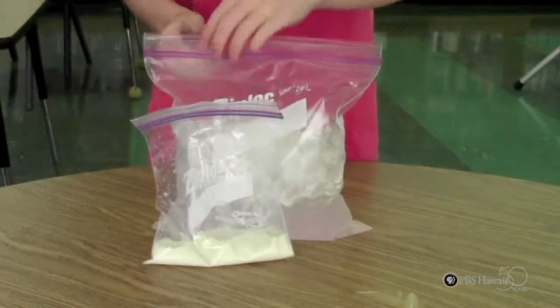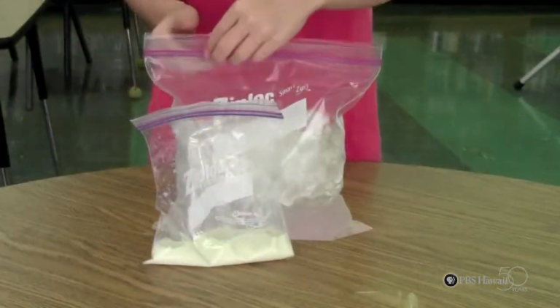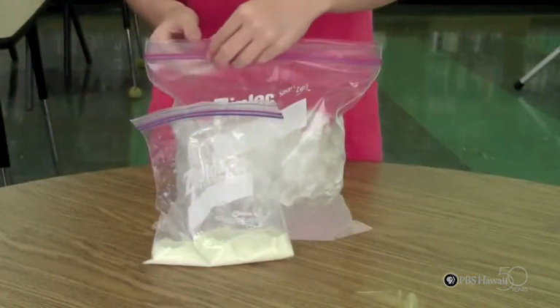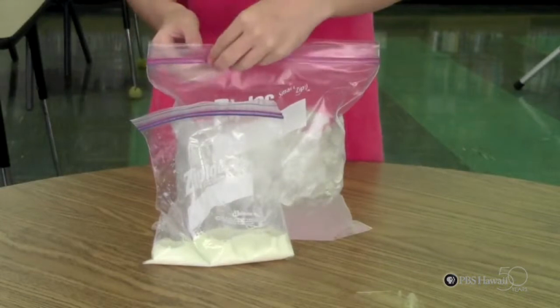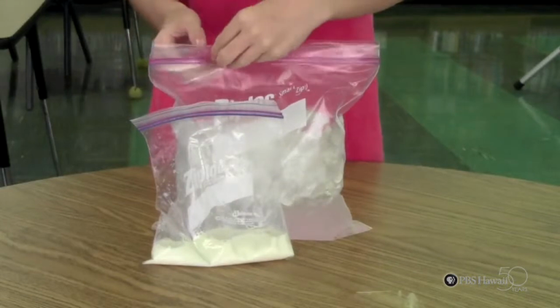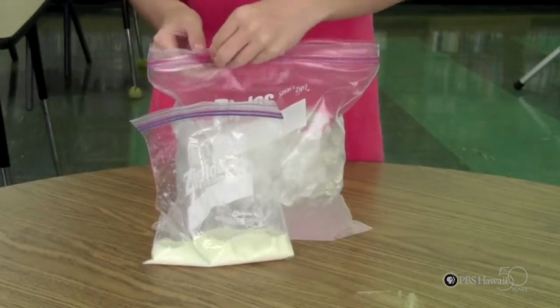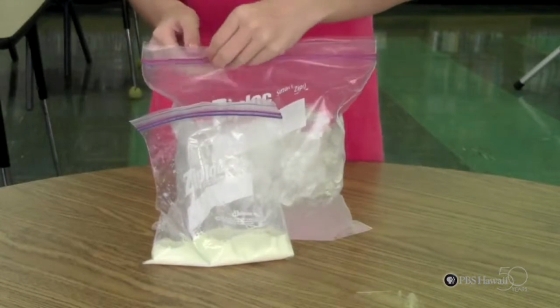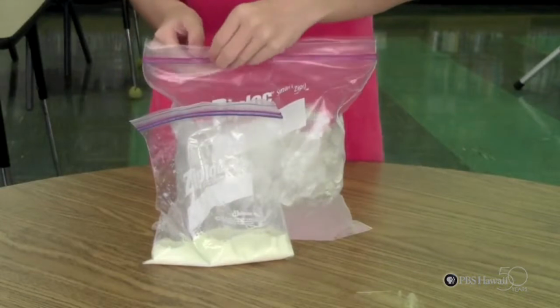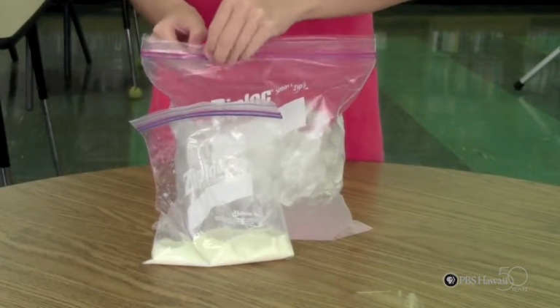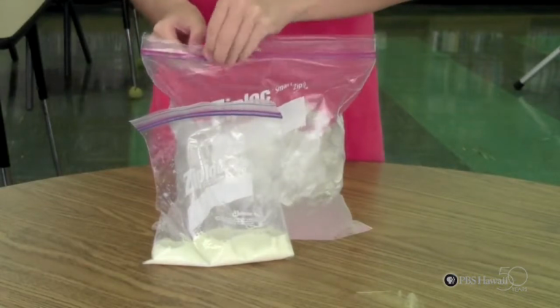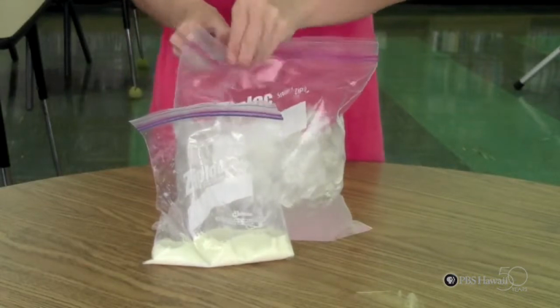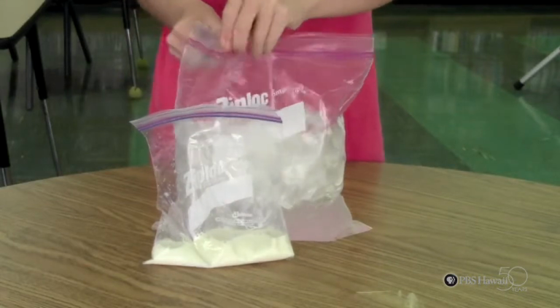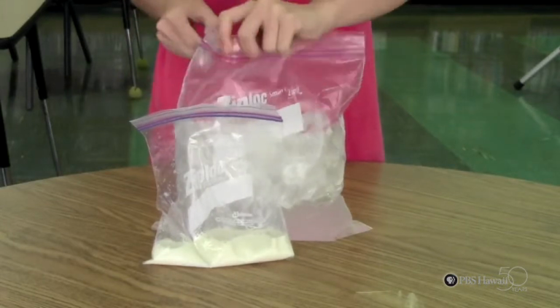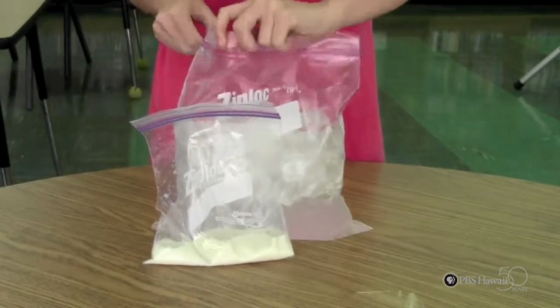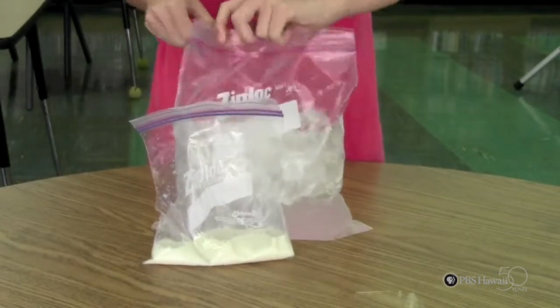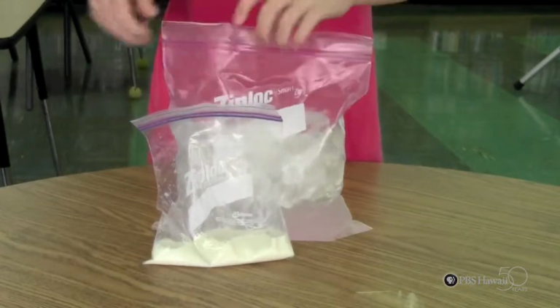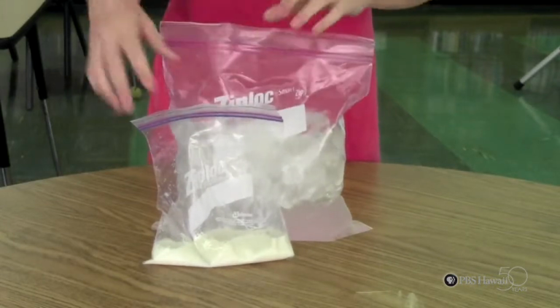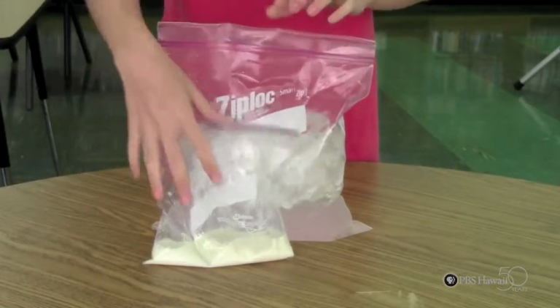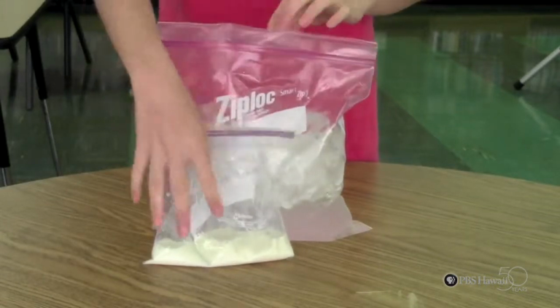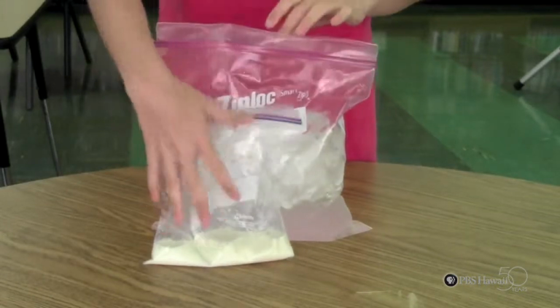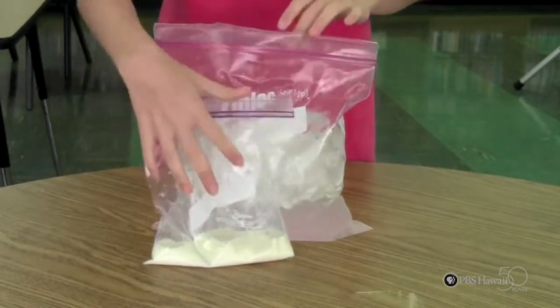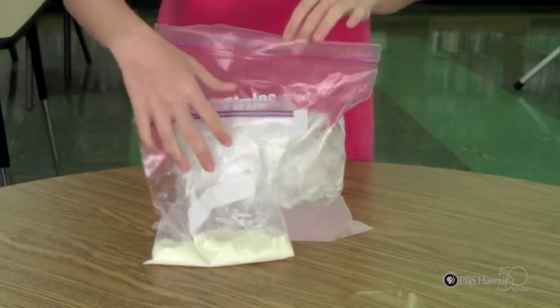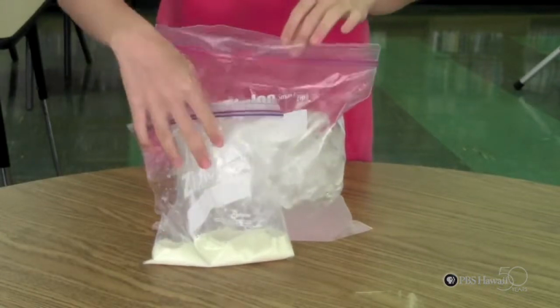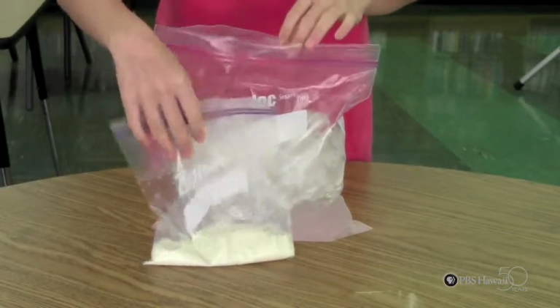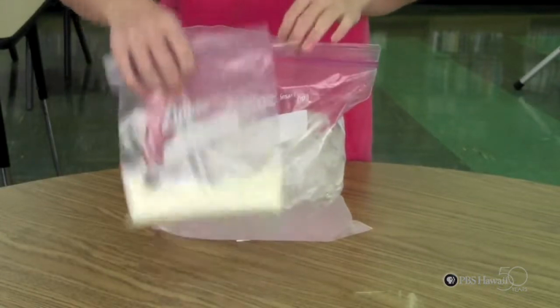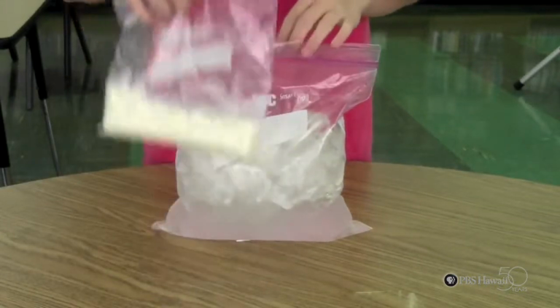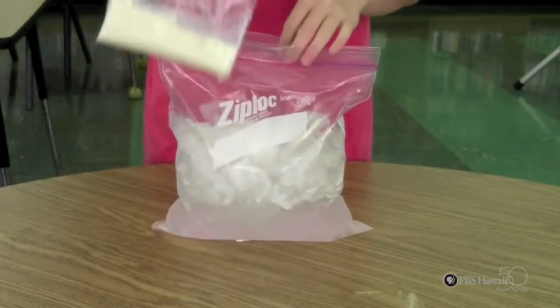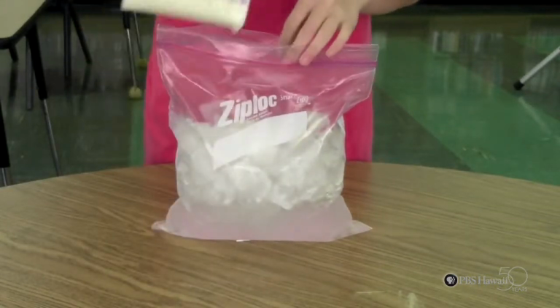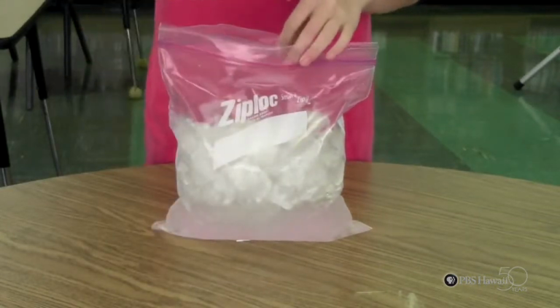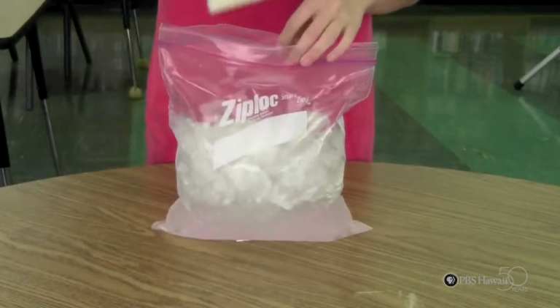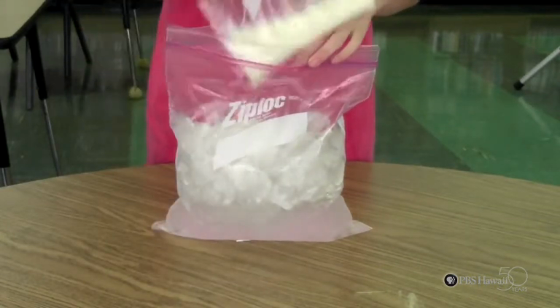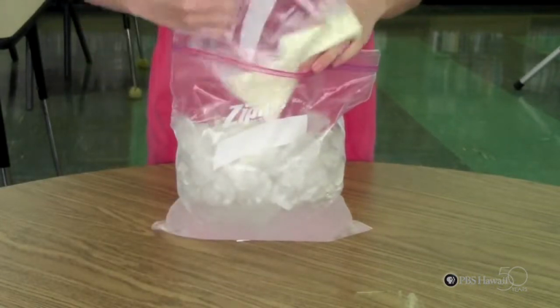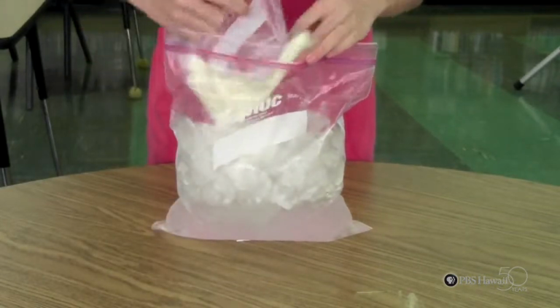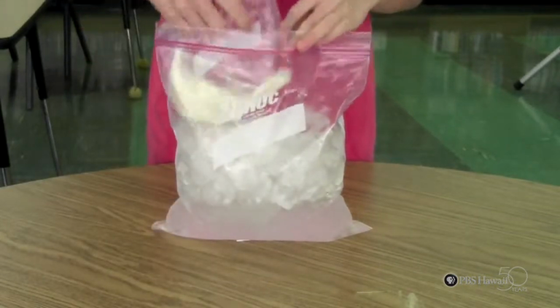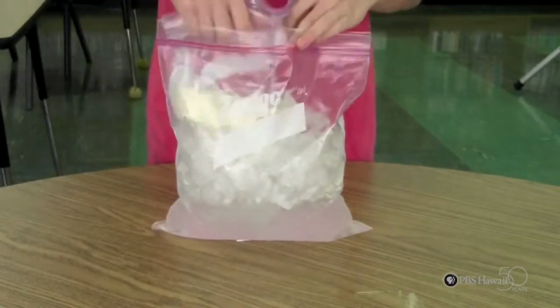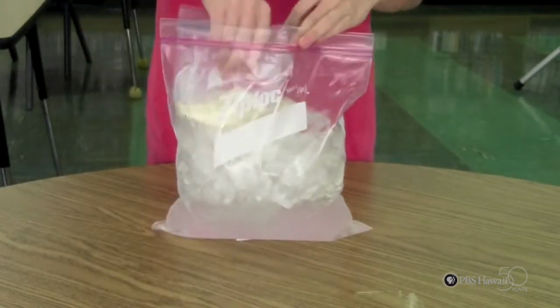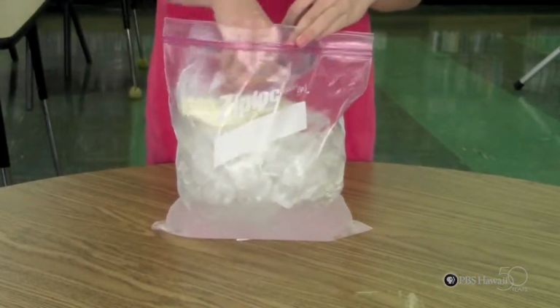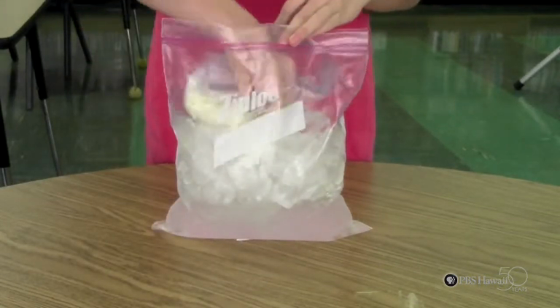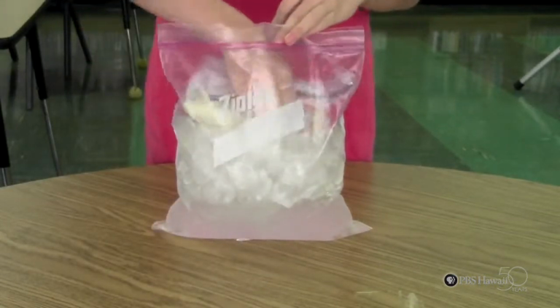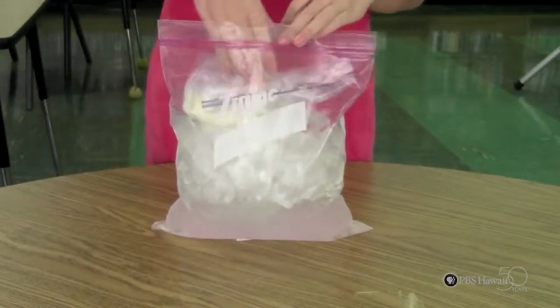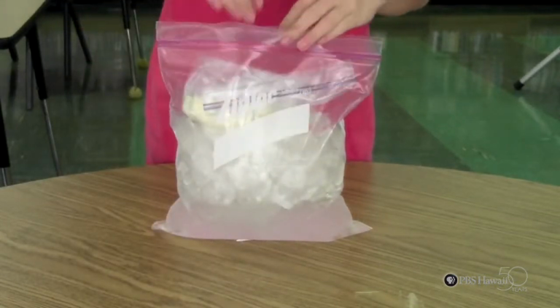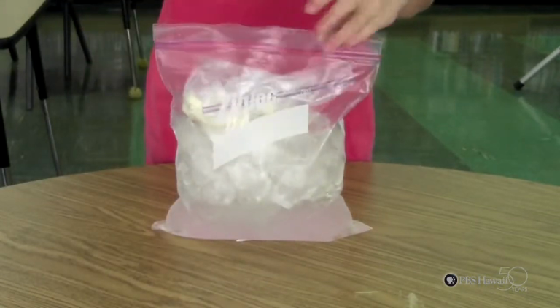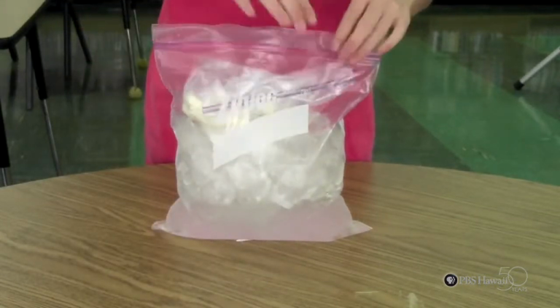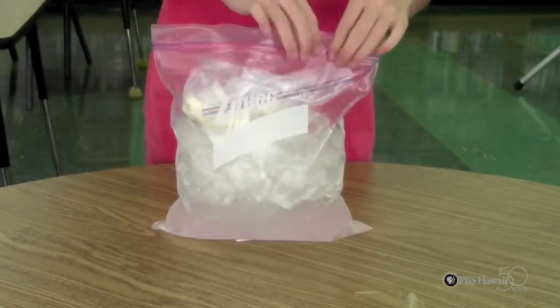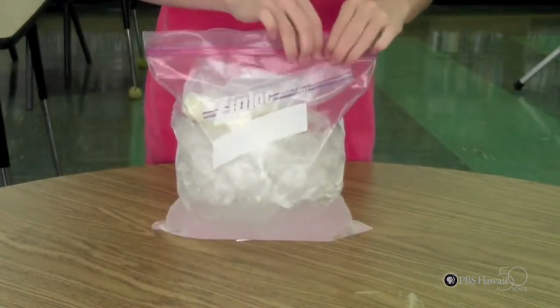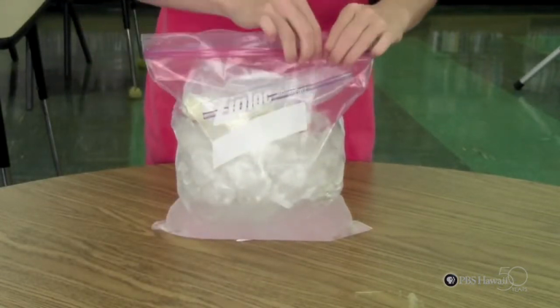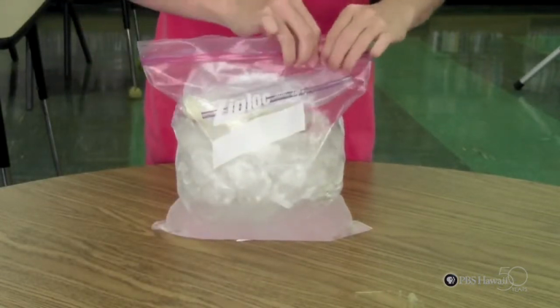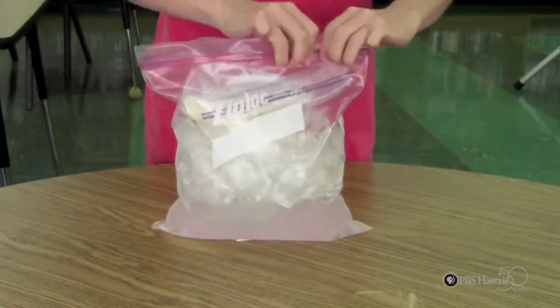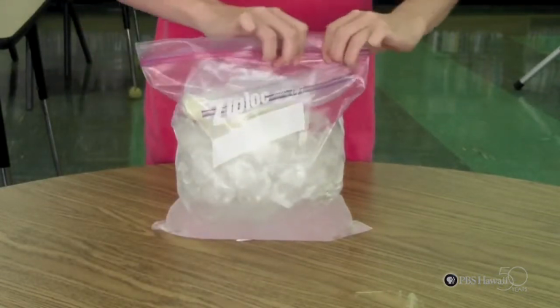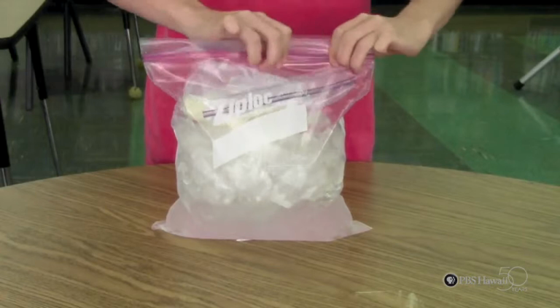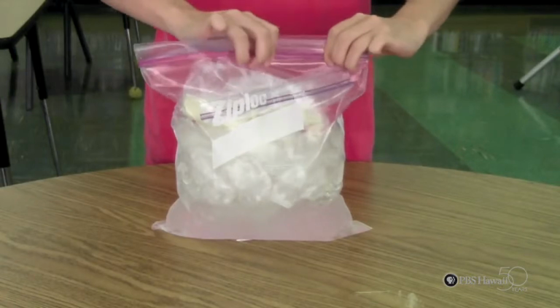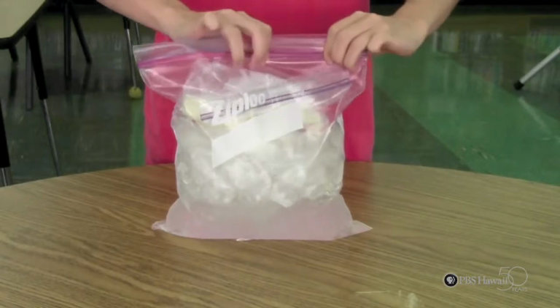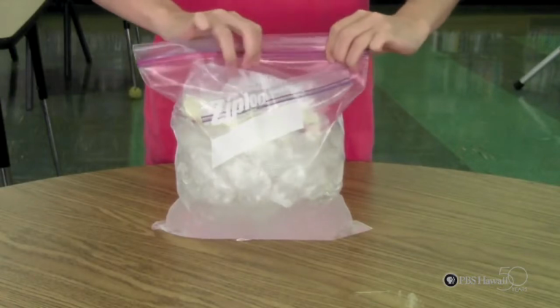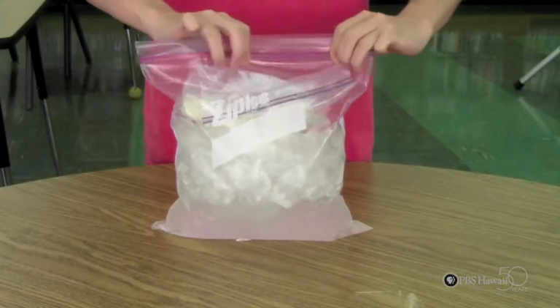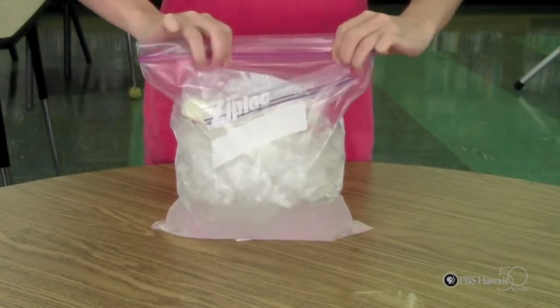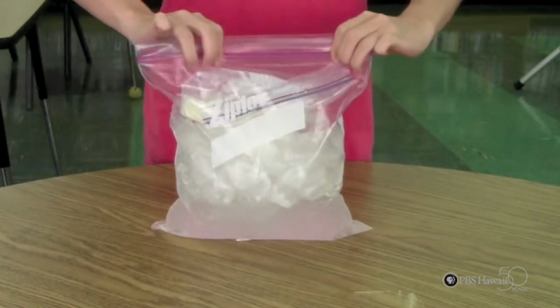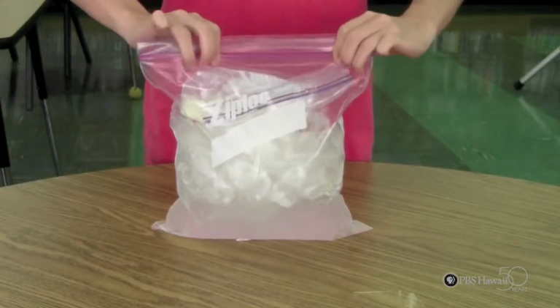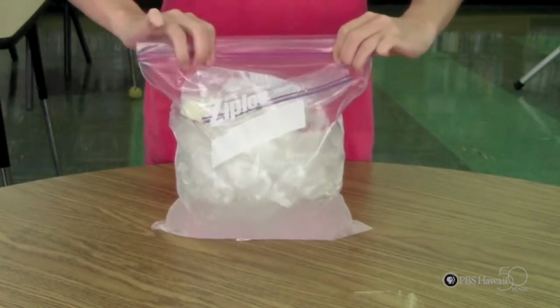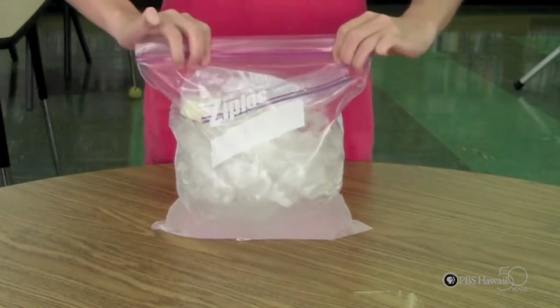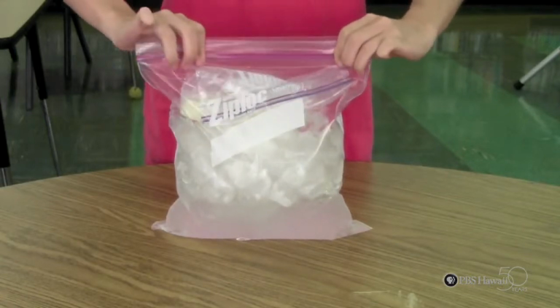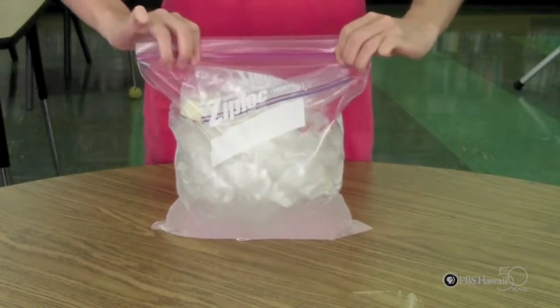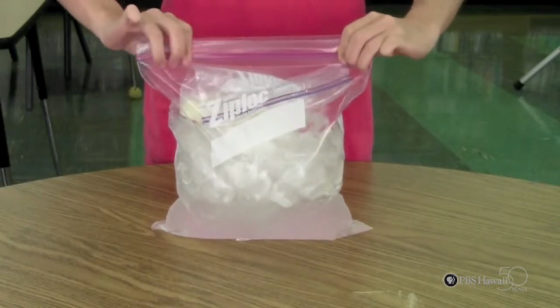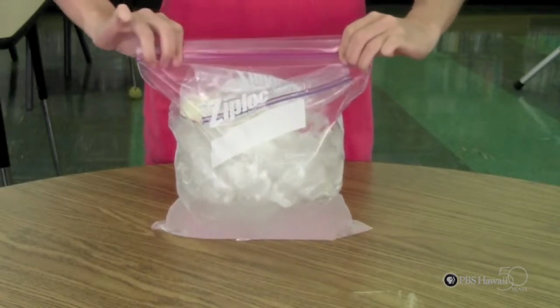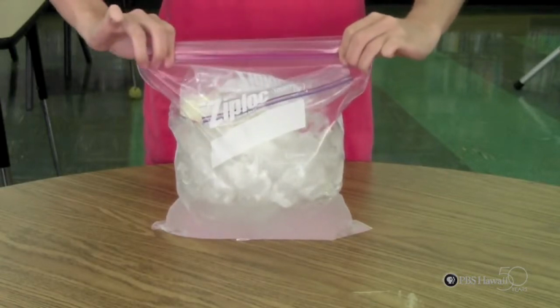The third step is to put the mixture into the bag of ice and seal it up tightly. Then shake for about five minutes or until it hardens.